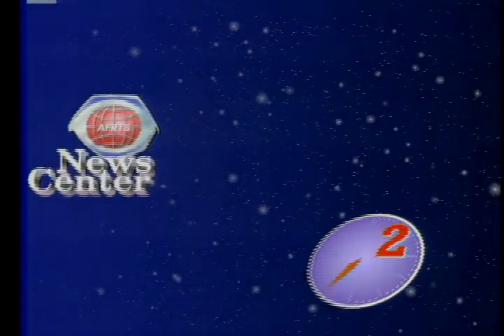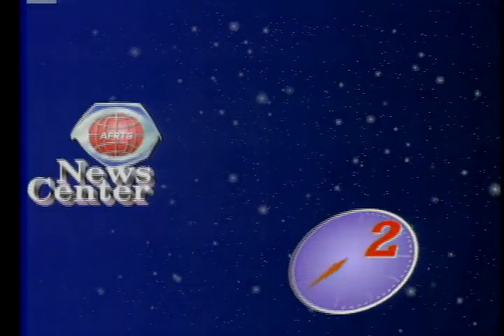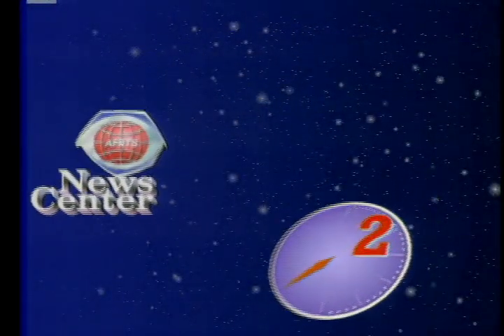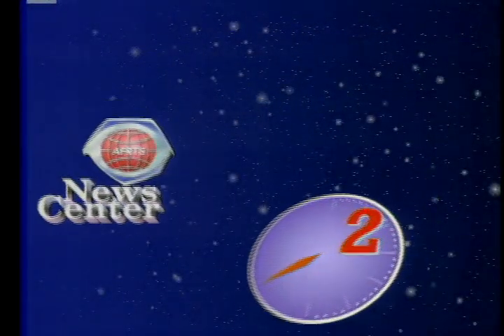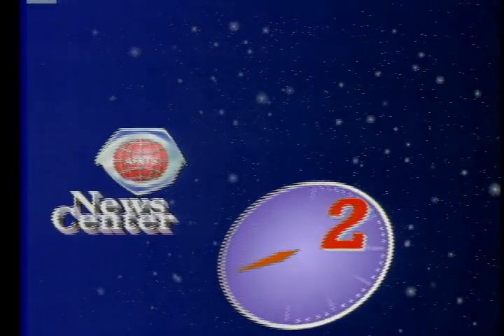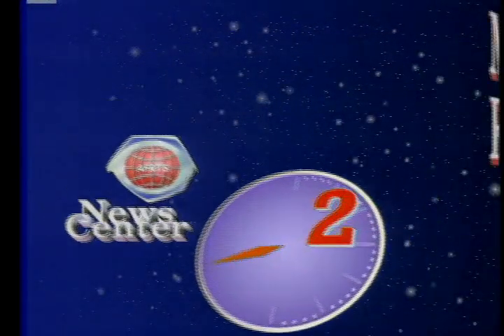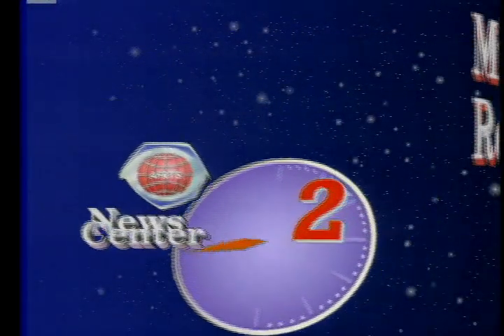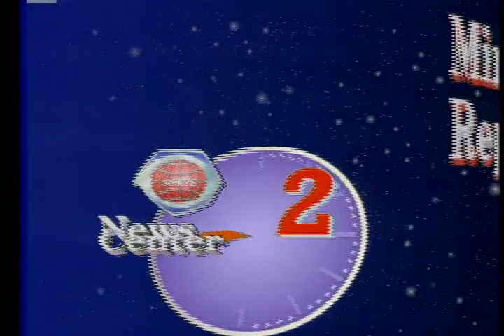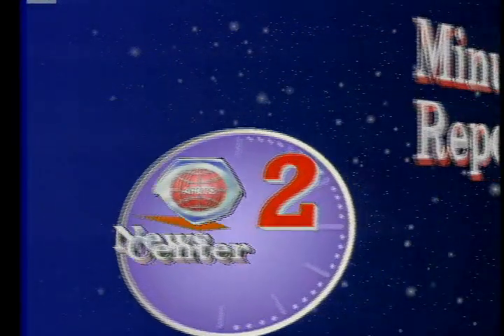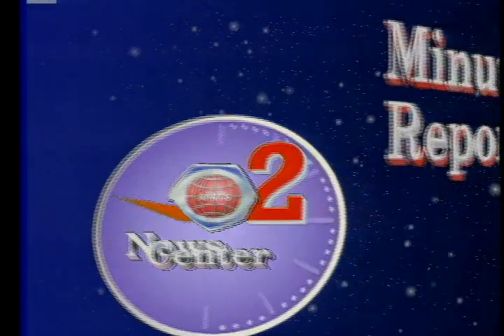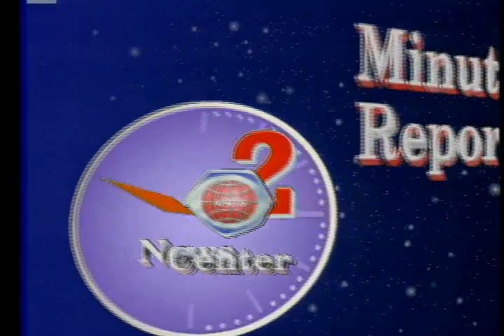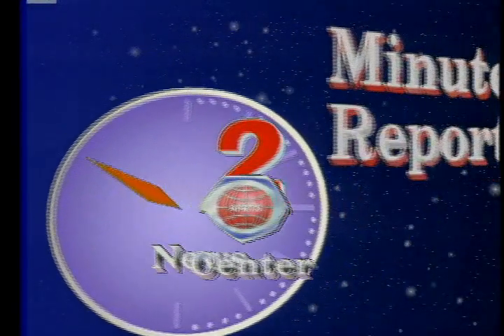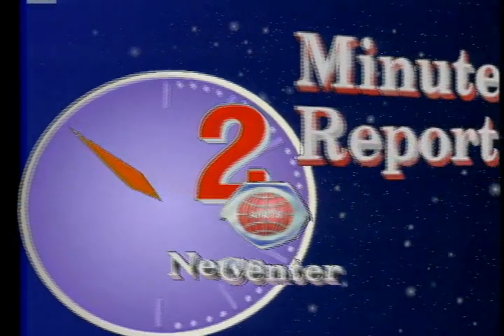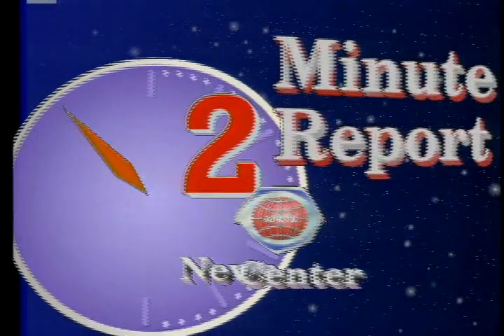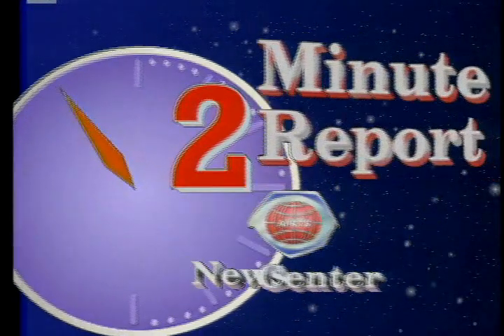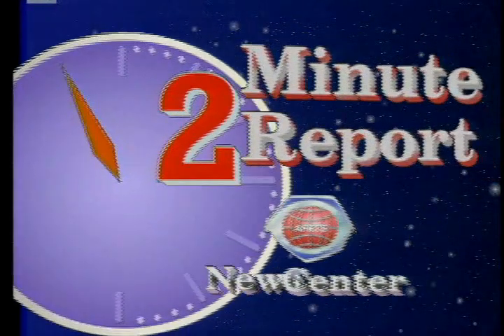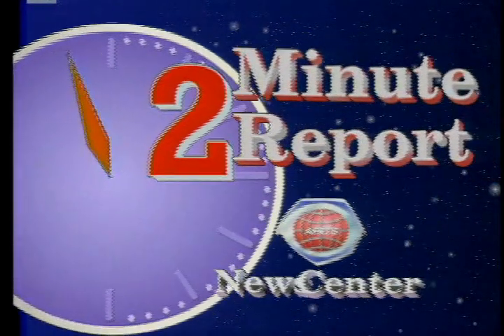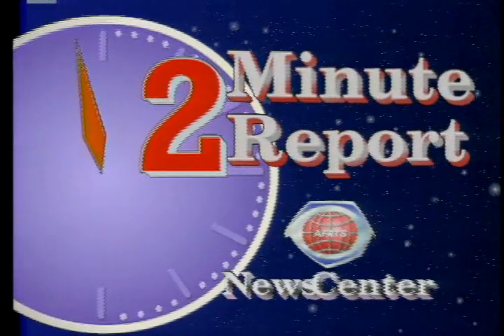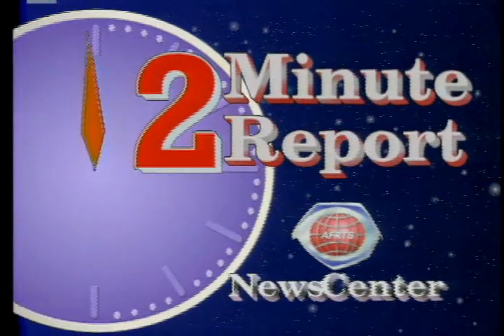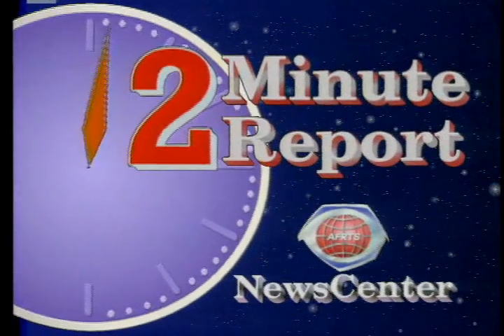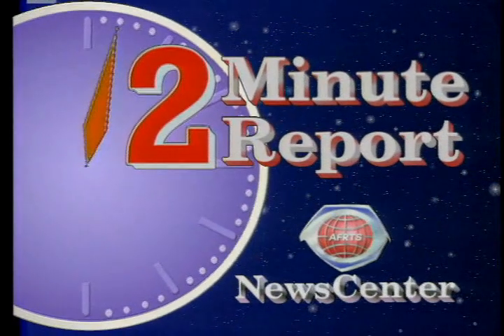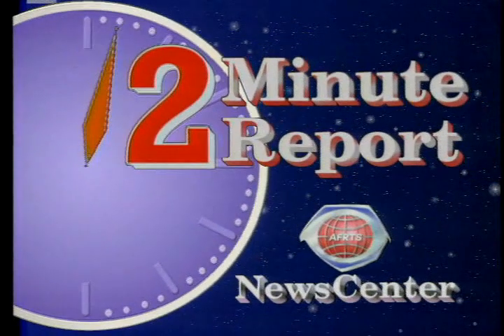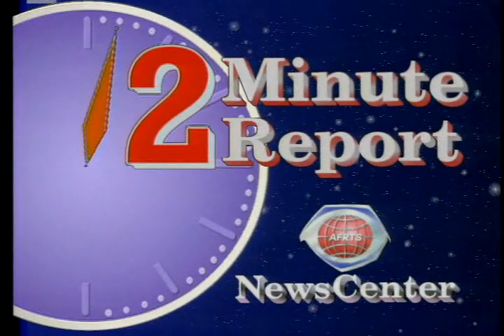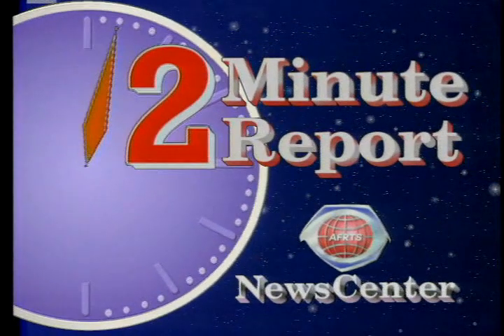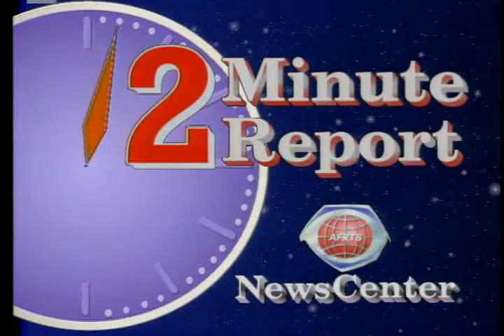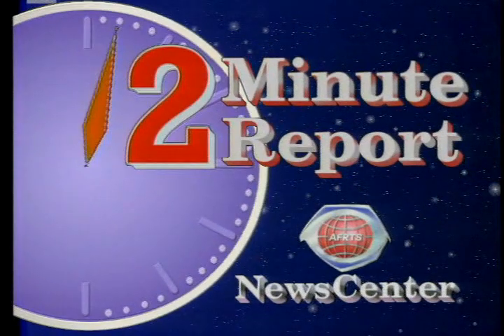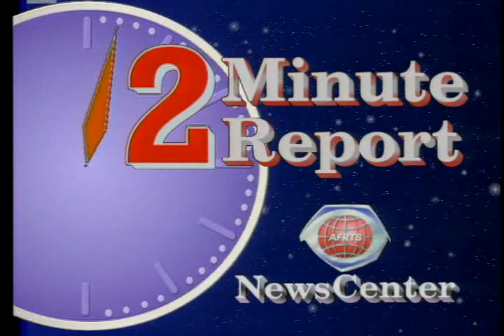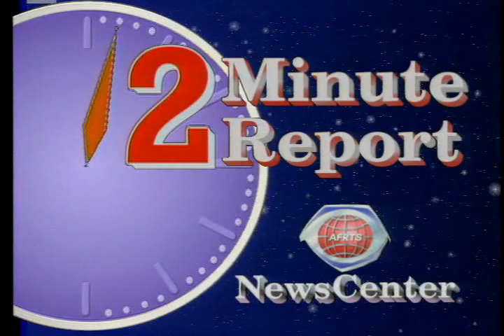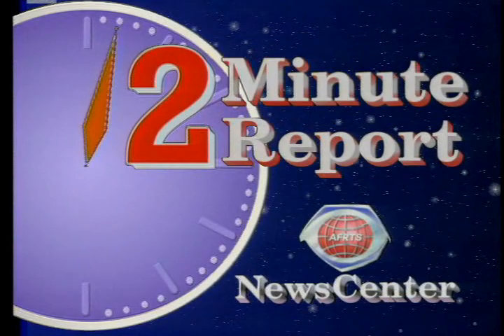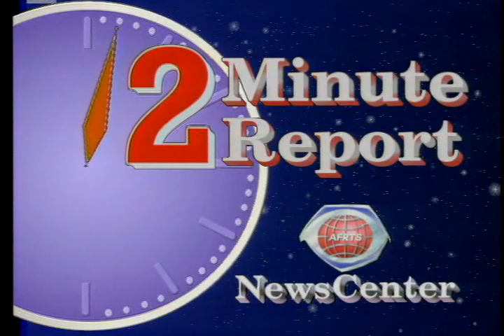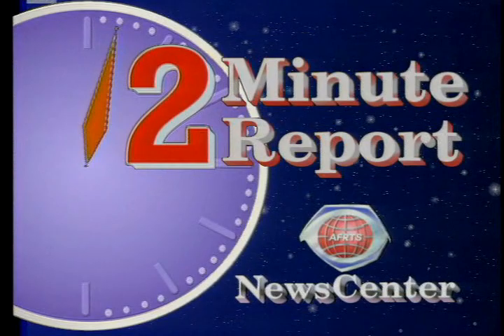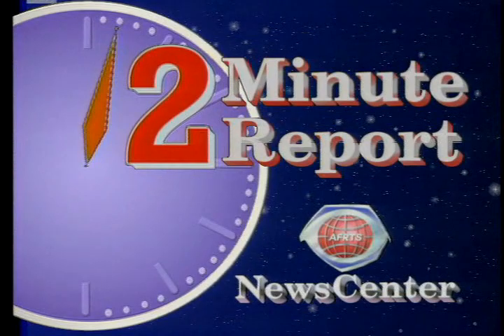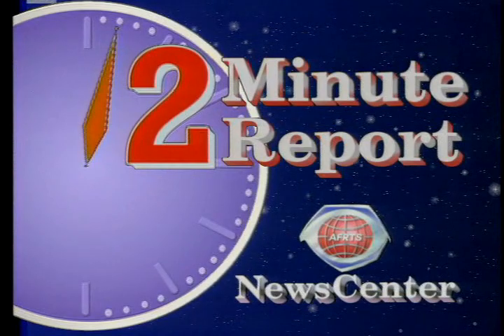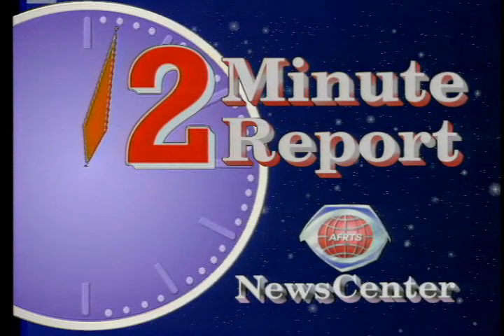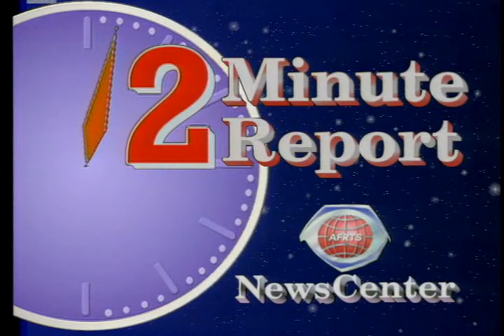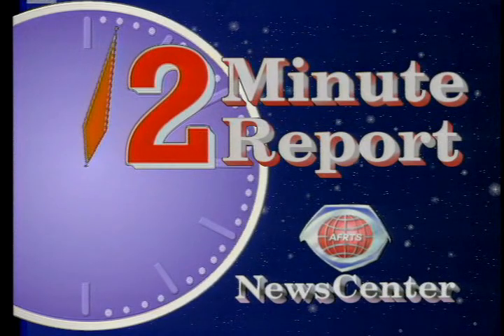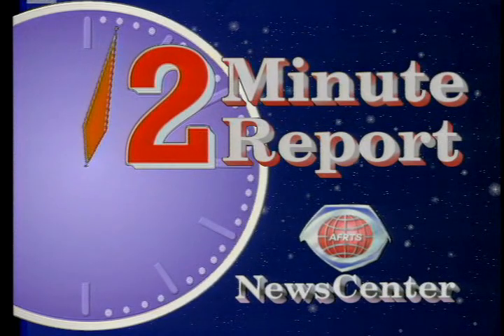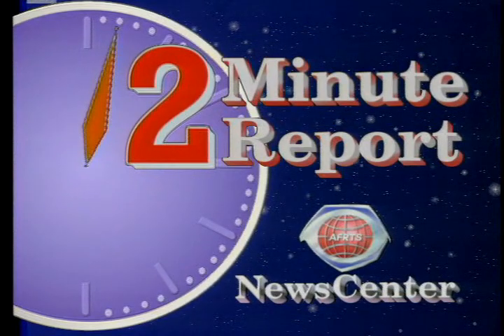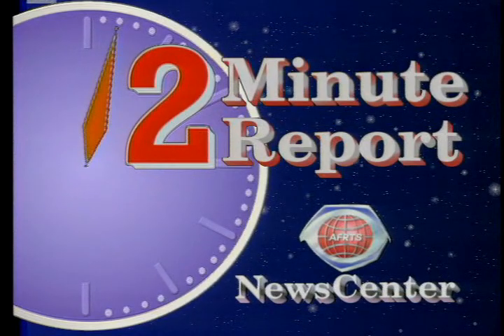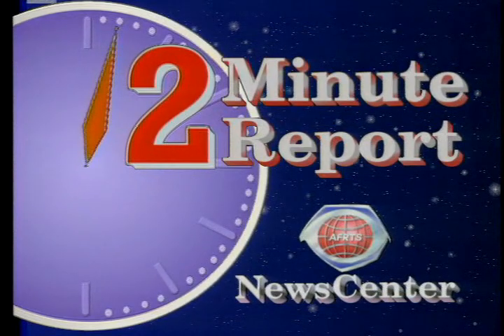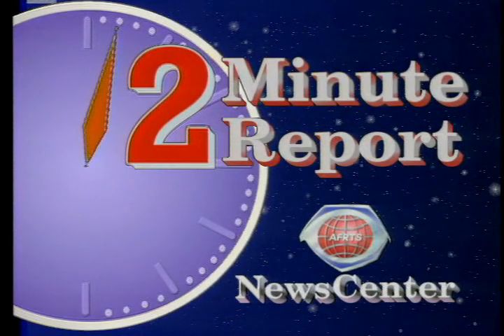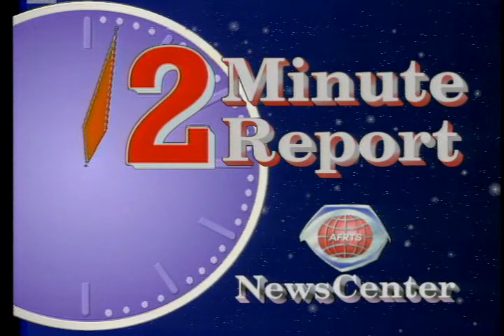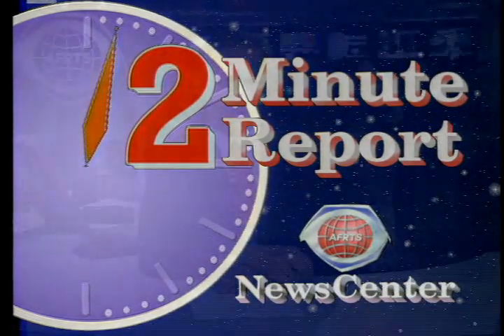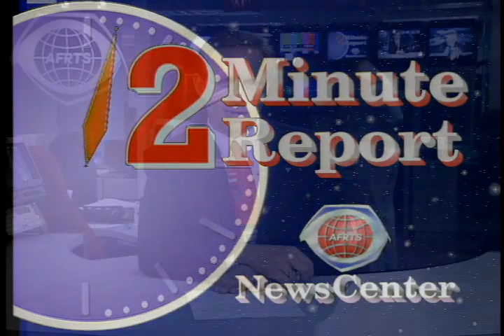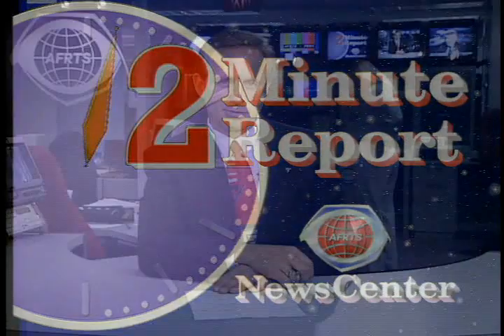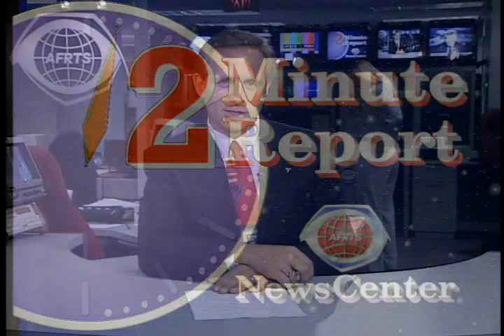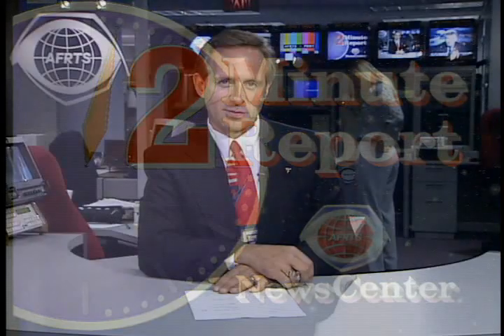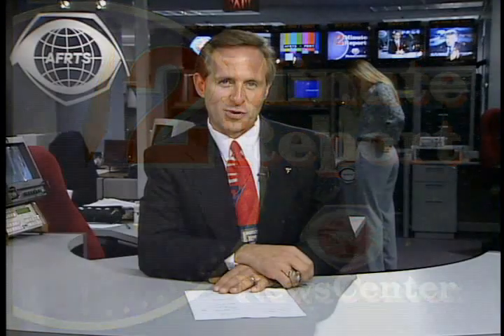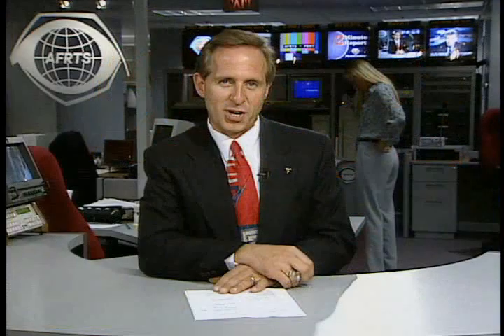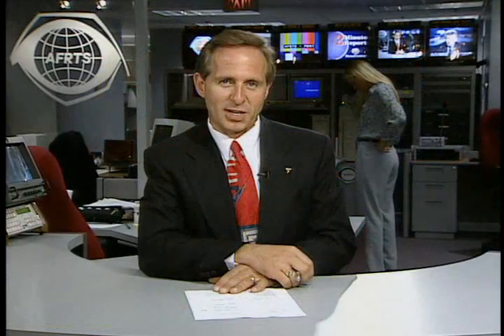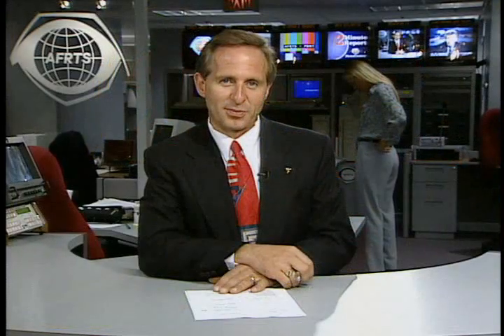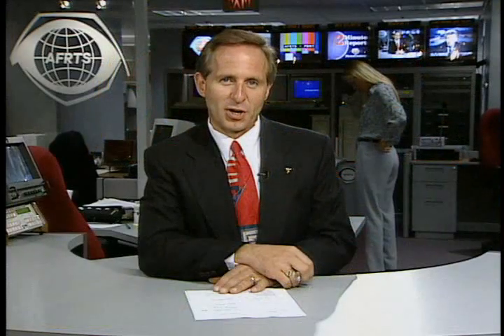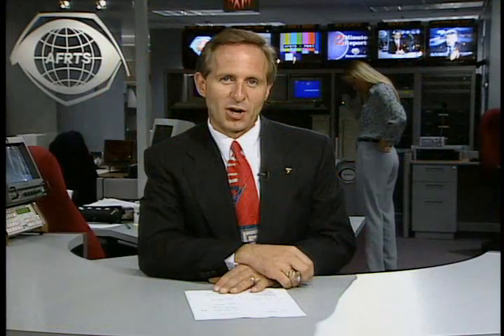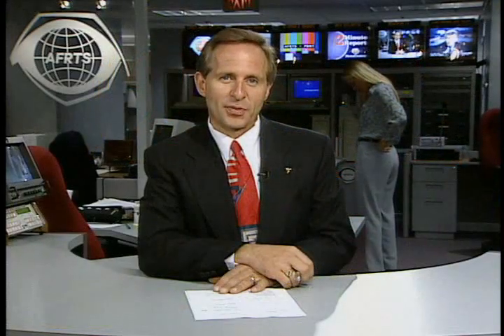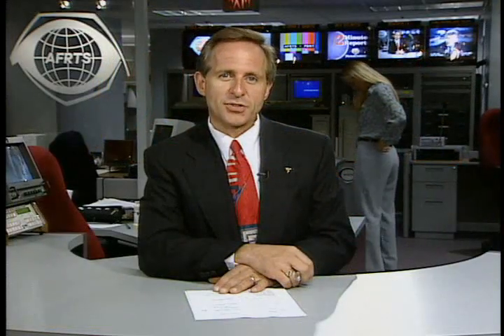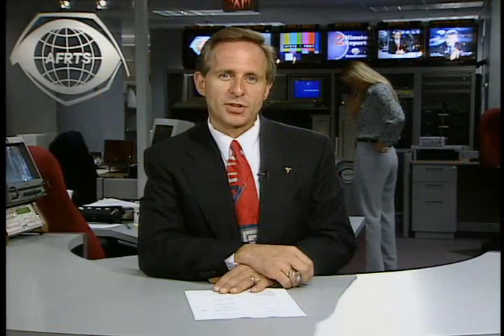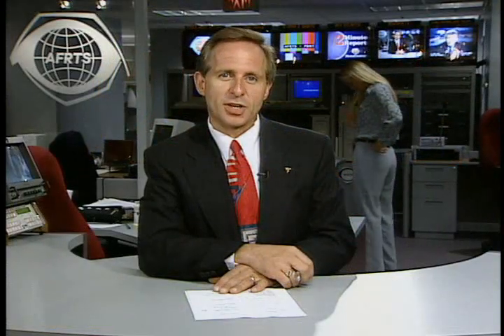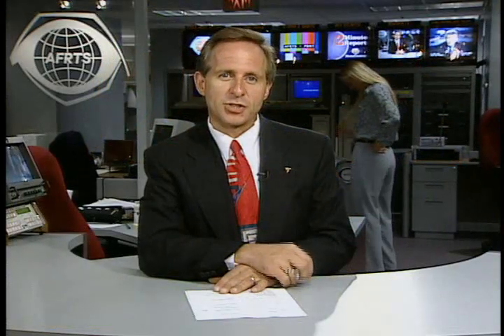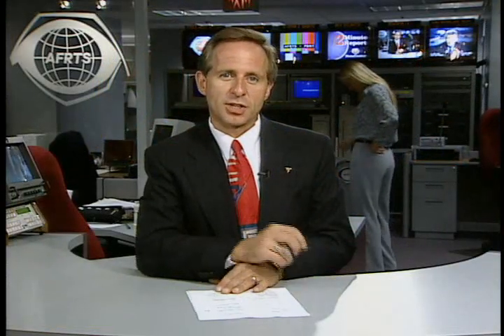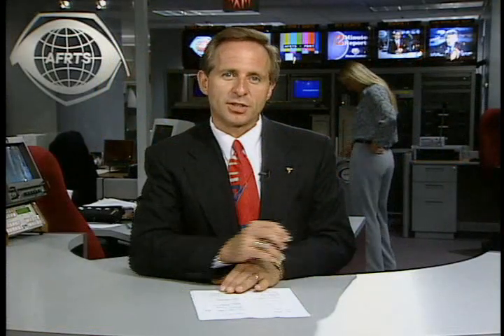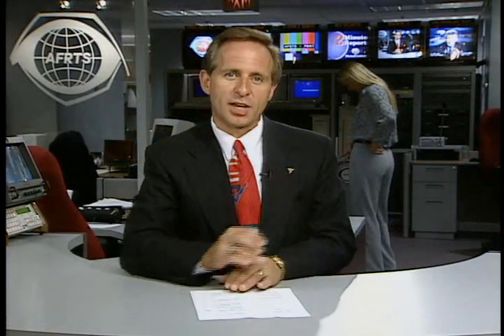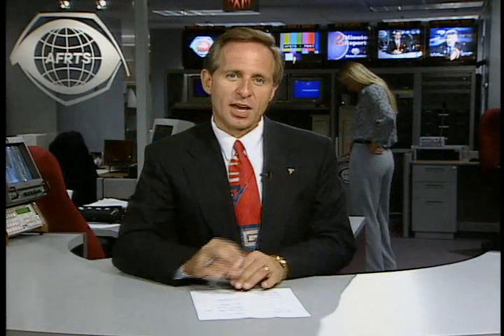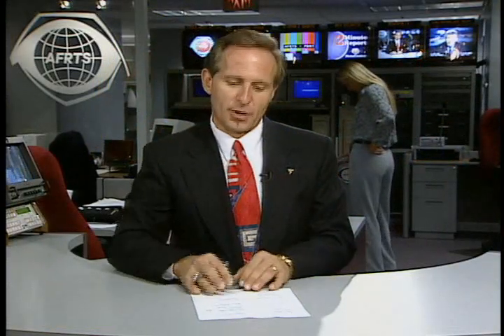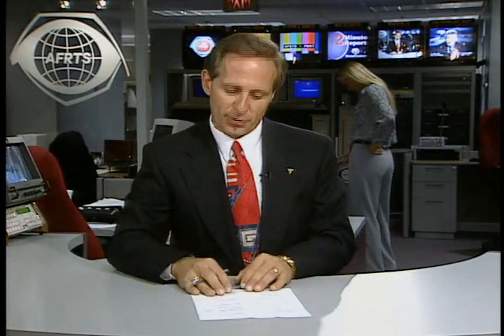From the AFRTS News Center in Washington, this is the 2-Minute Report. I'm Gene Brink. On this edition: health.